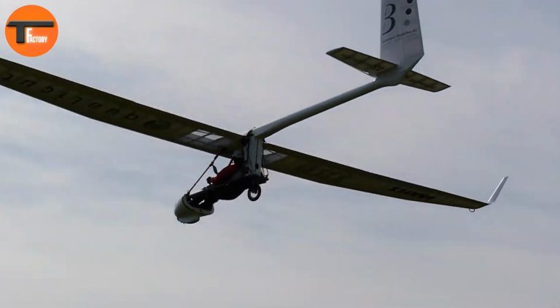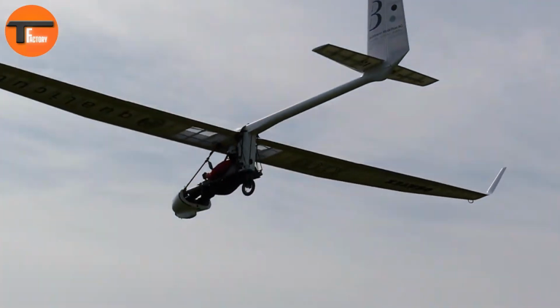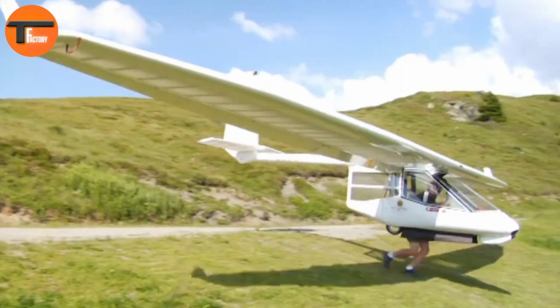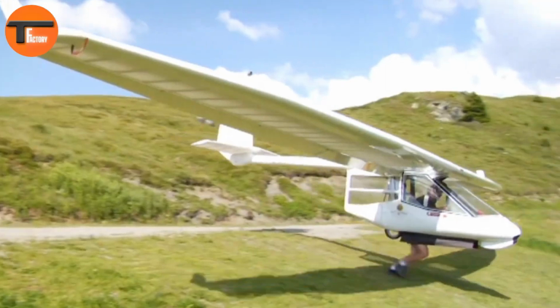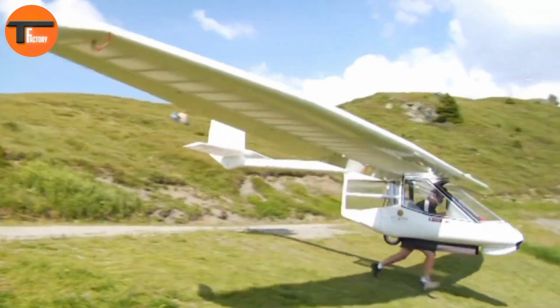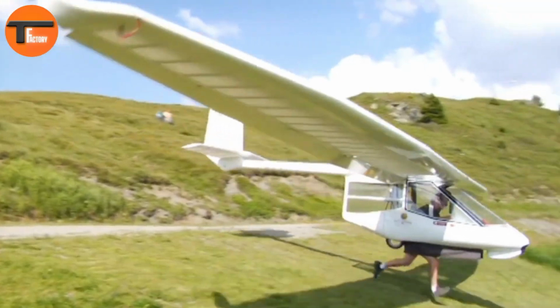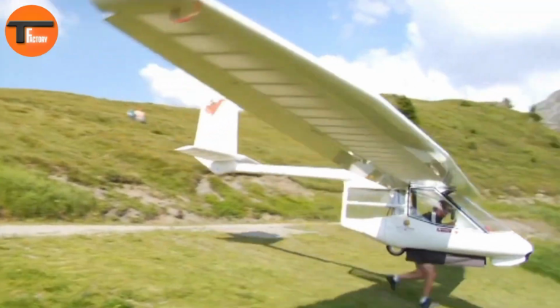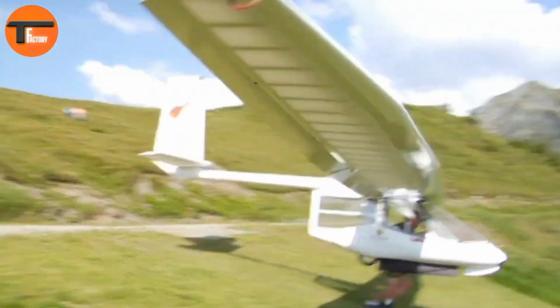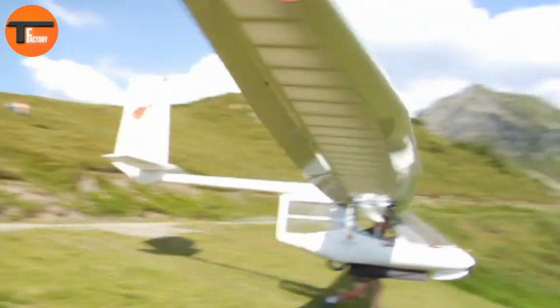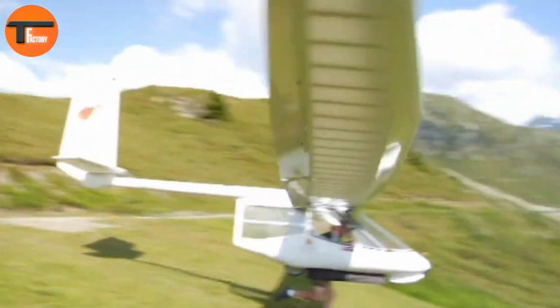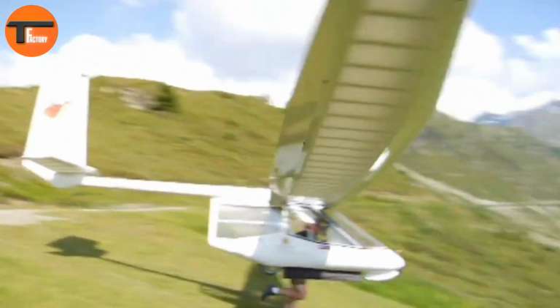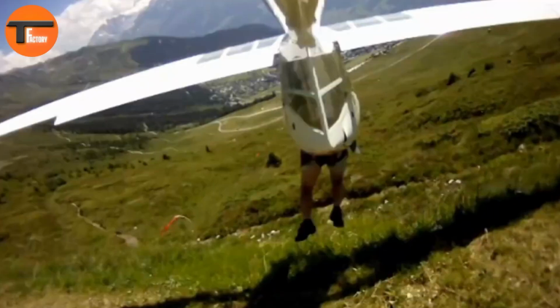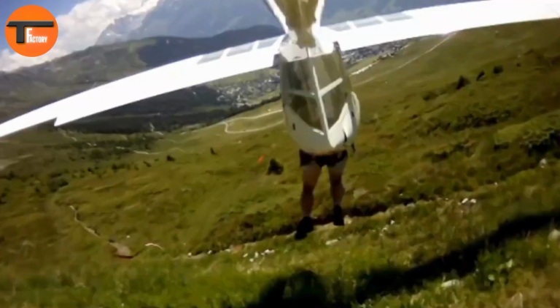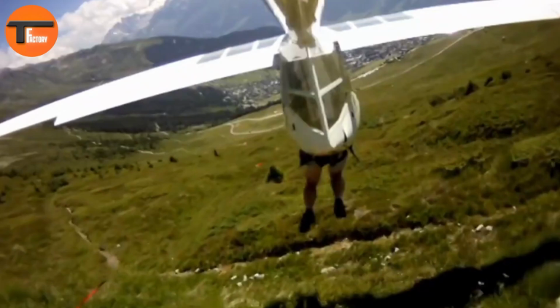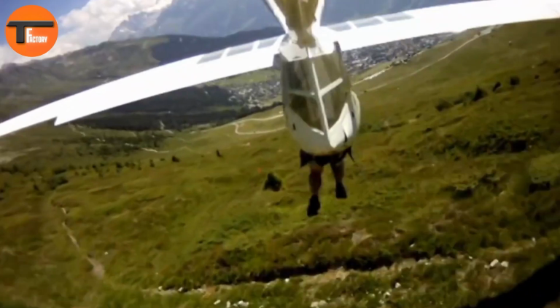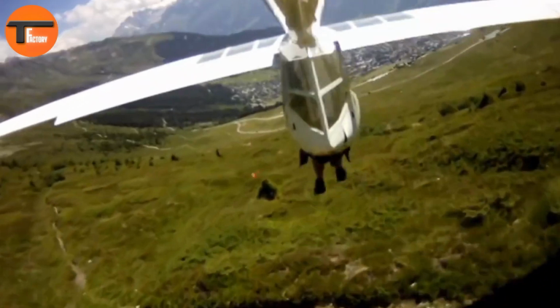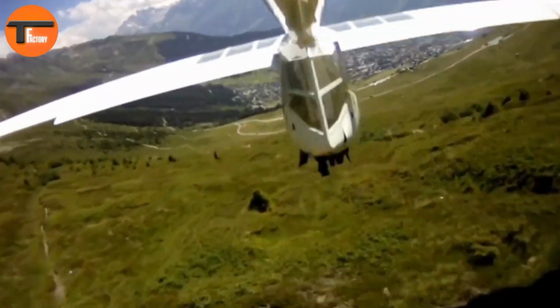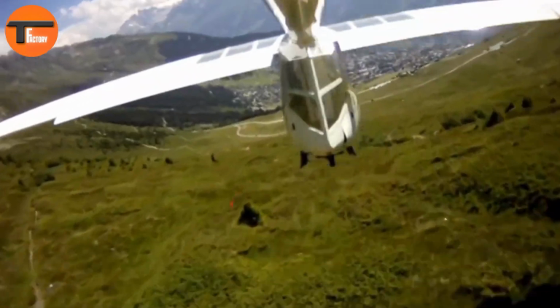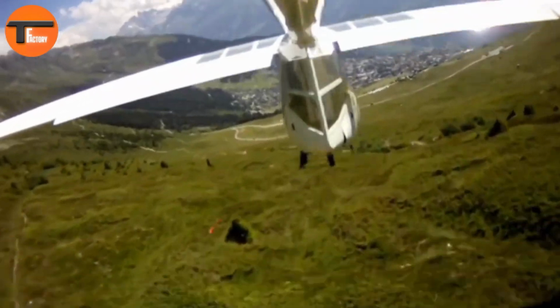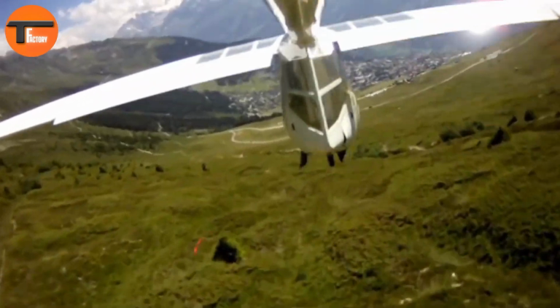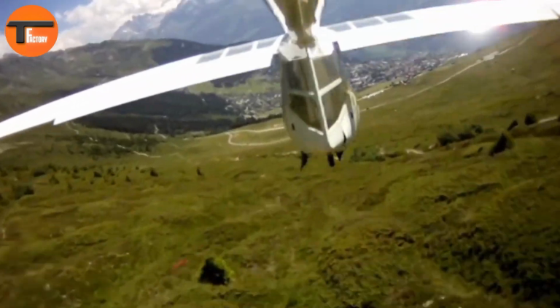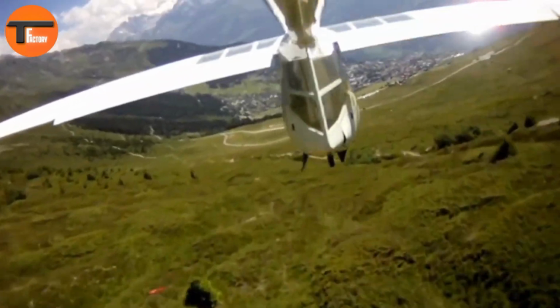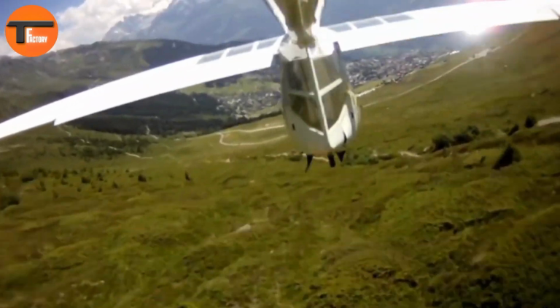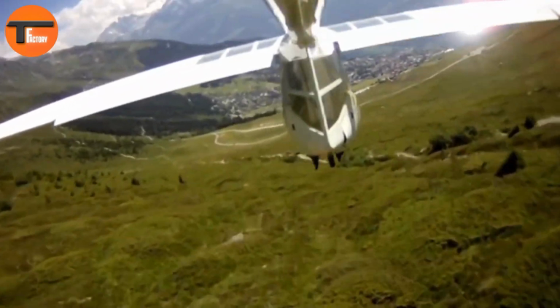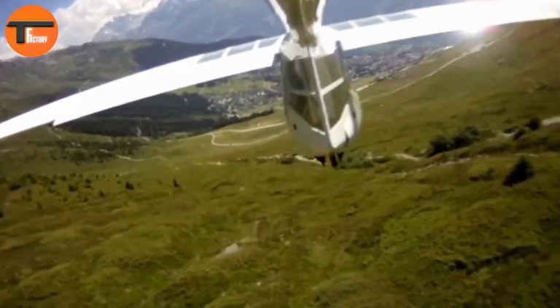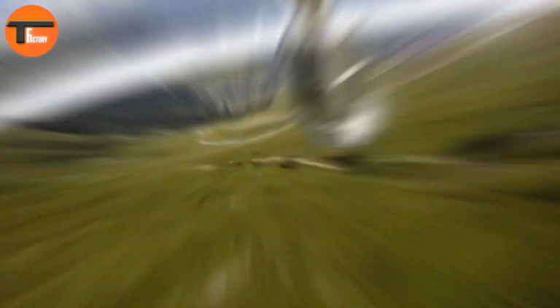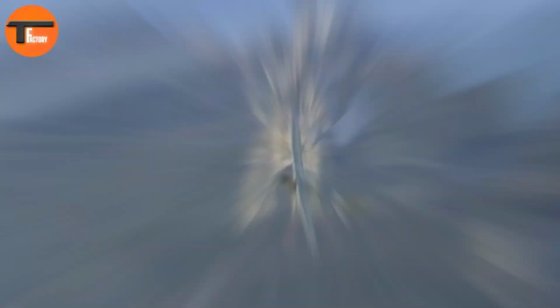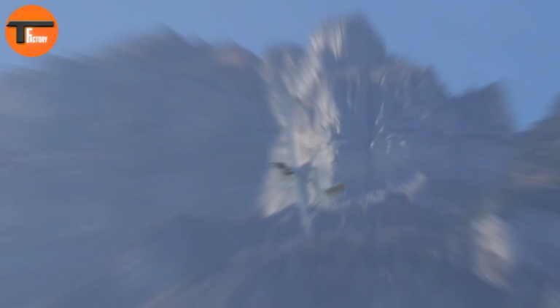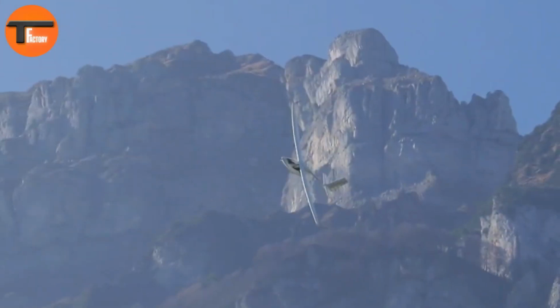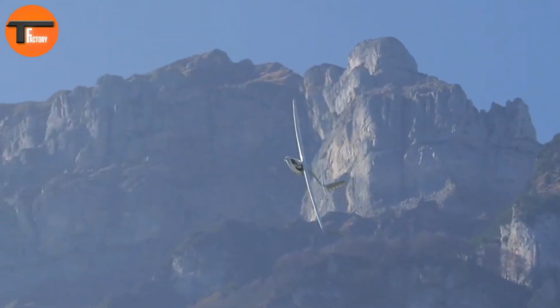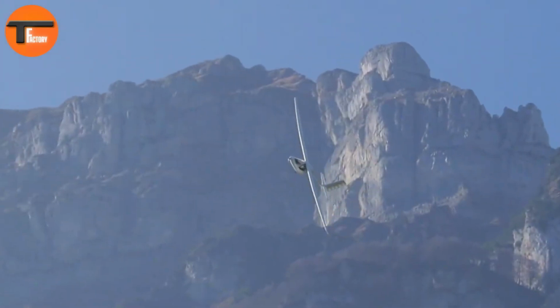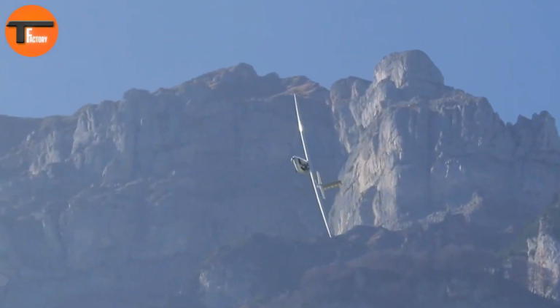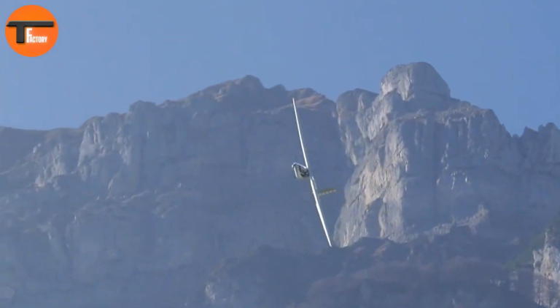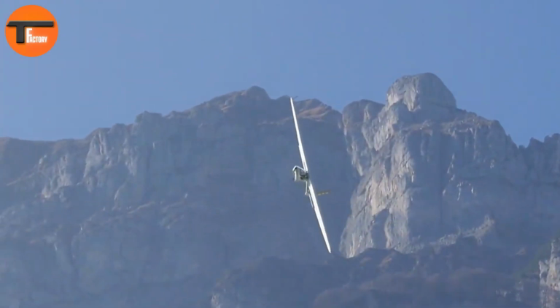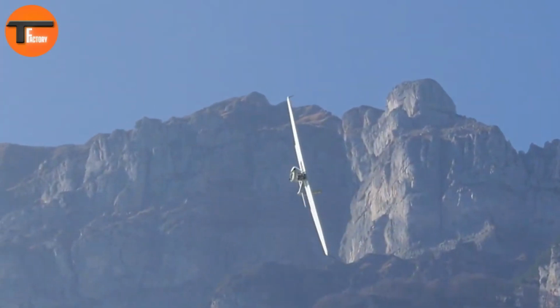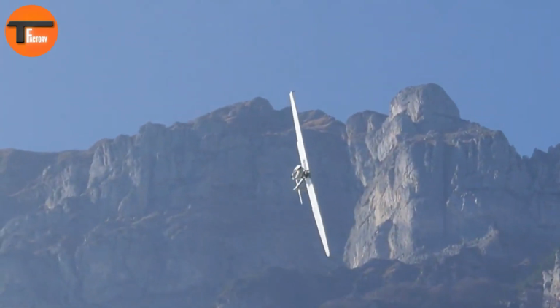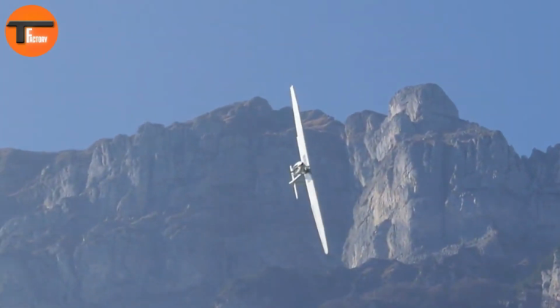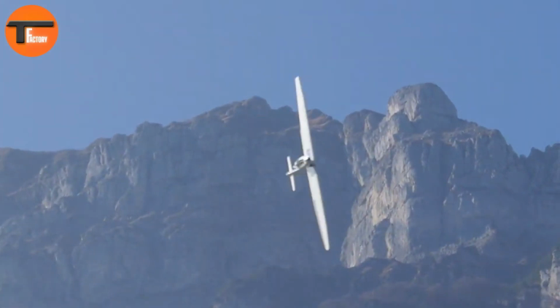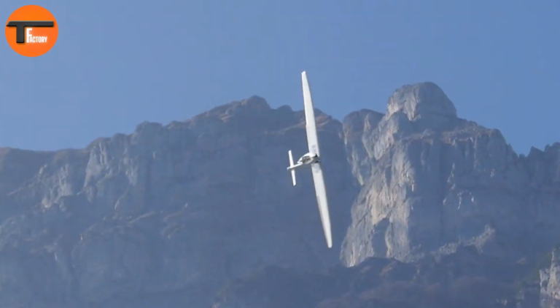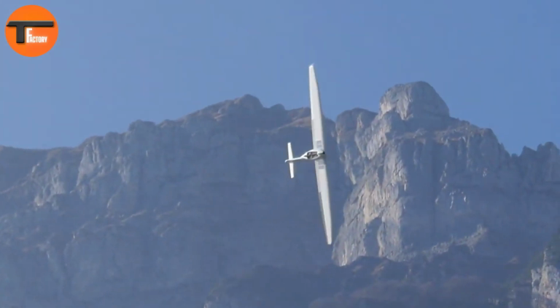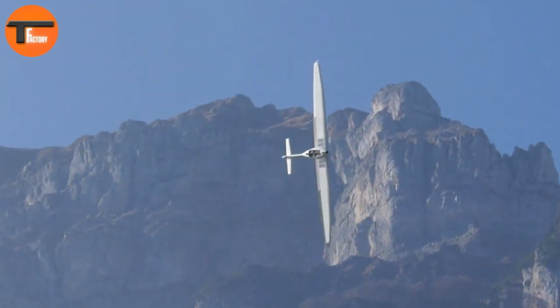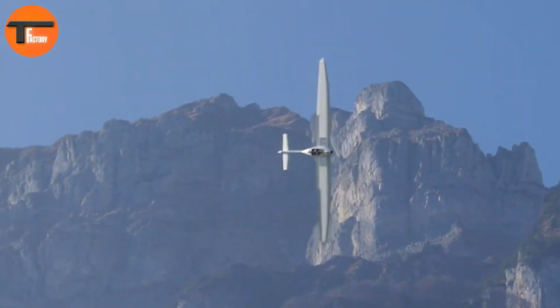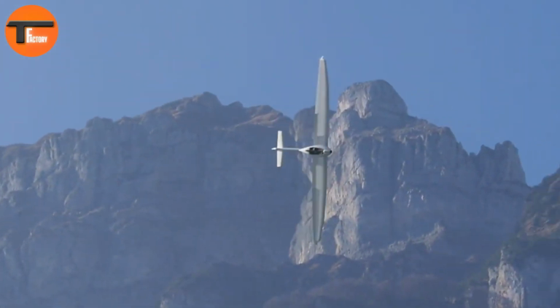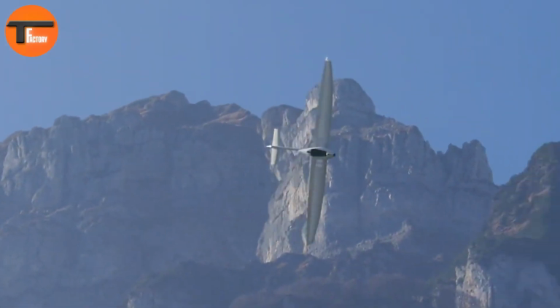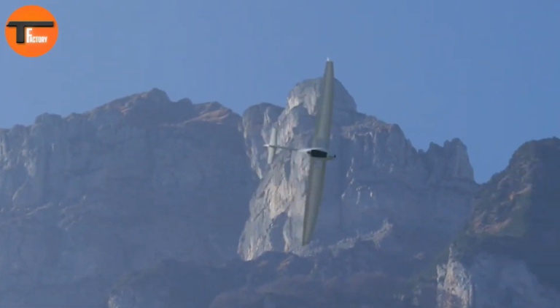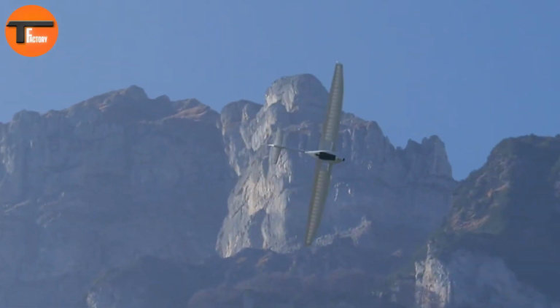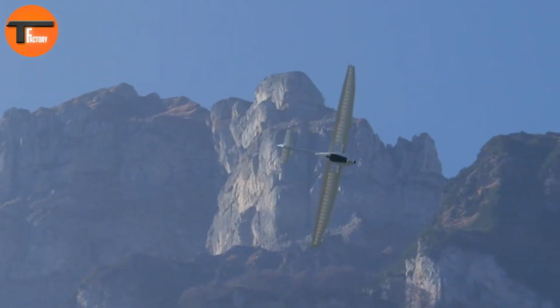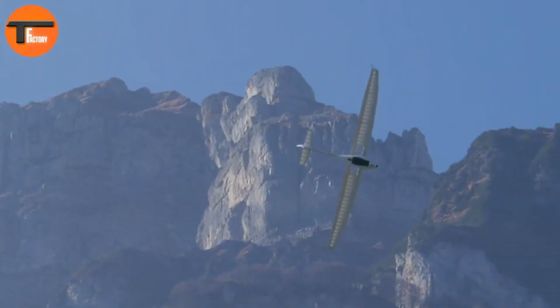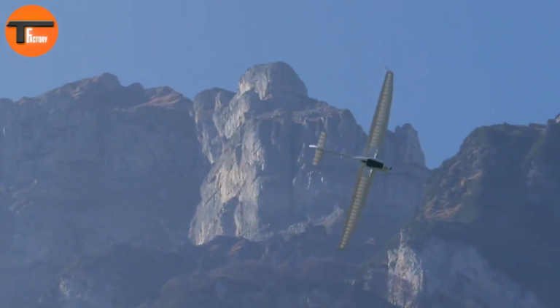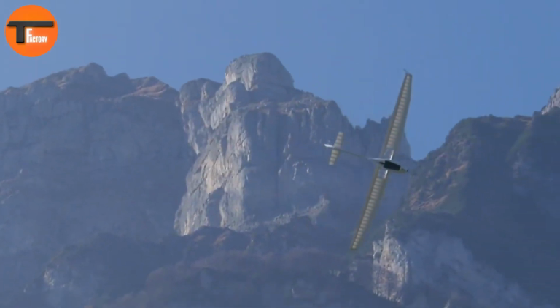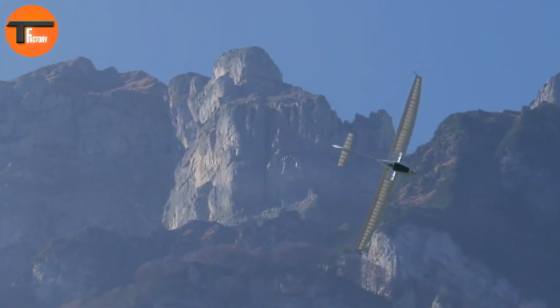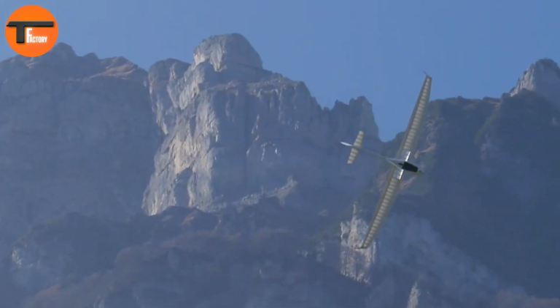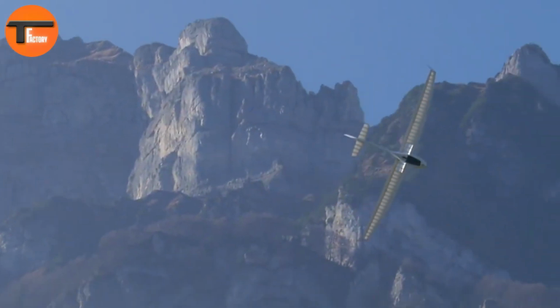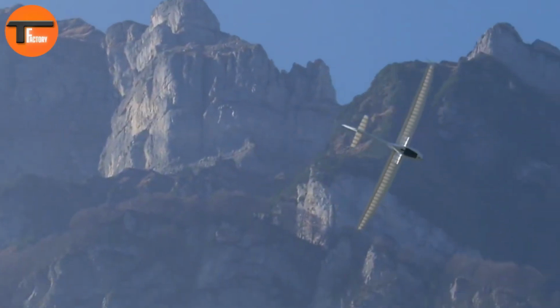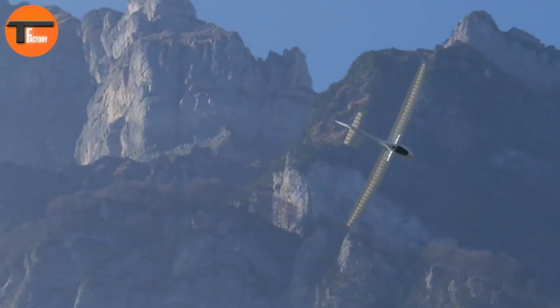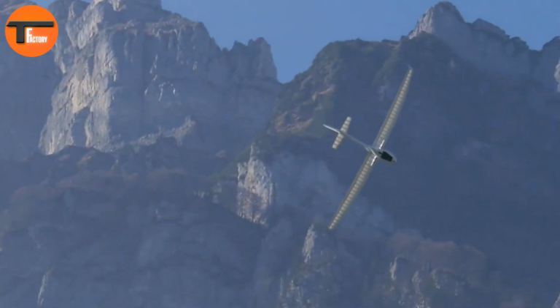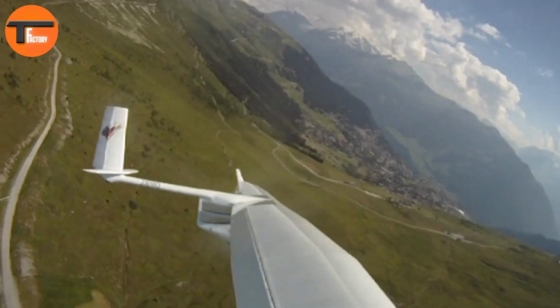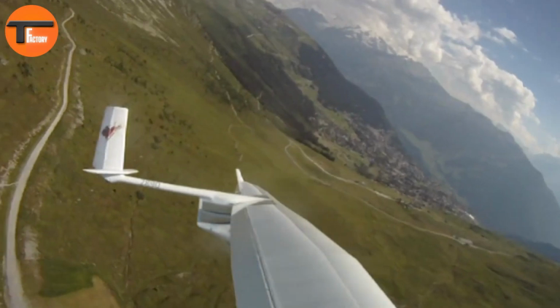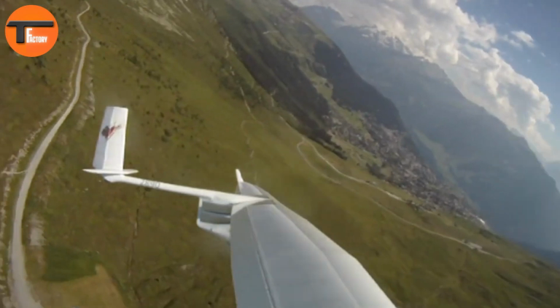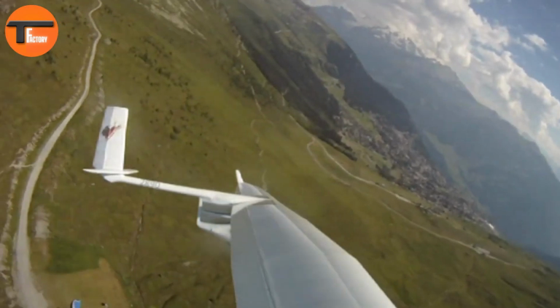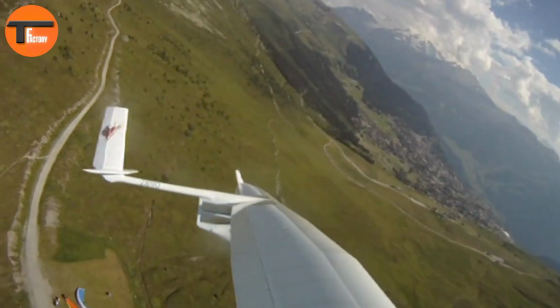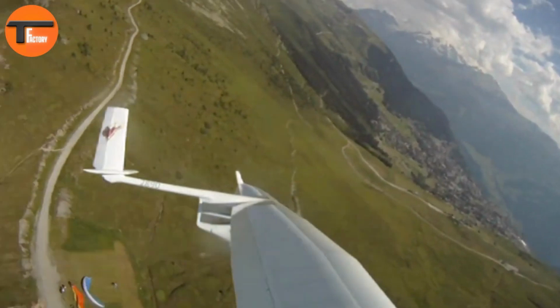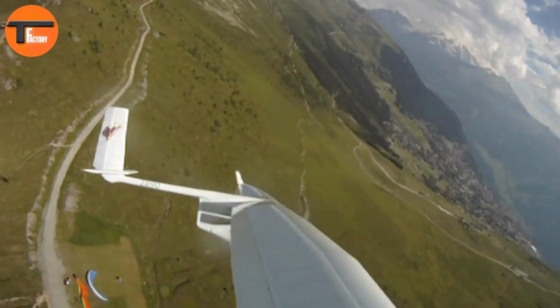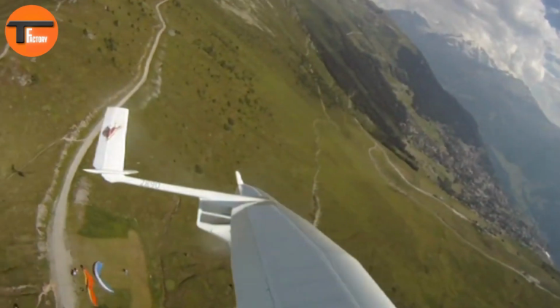The Archaeopteryx Electro combines innovation, safety, and ease of use for an incredible flying experience.